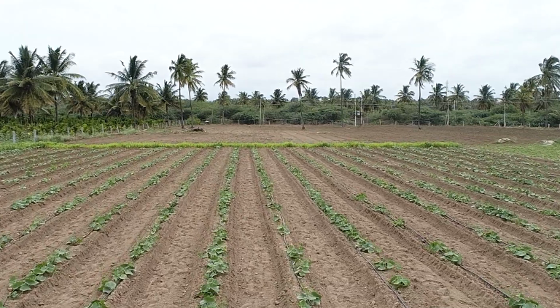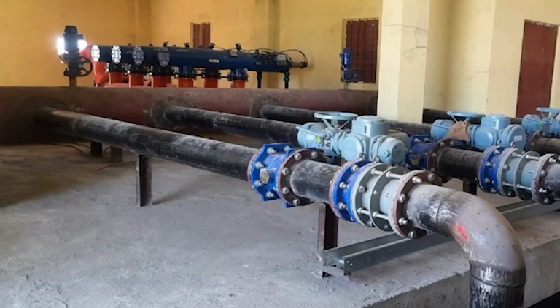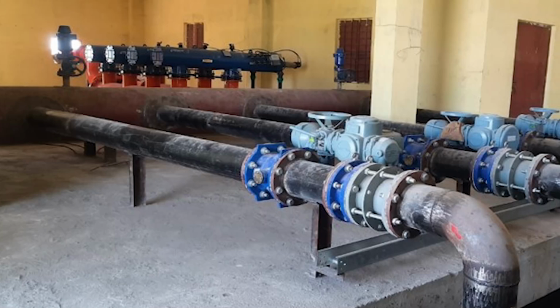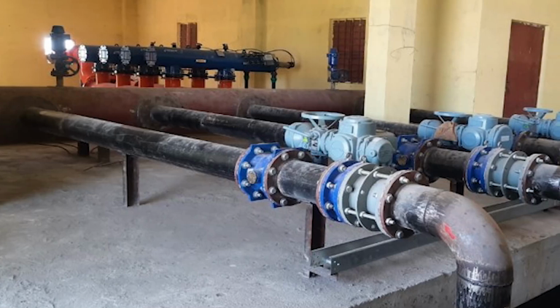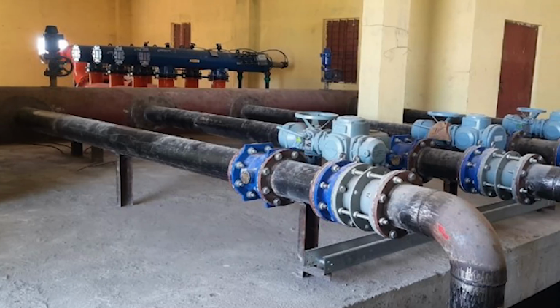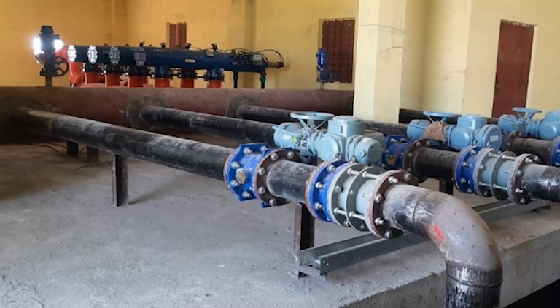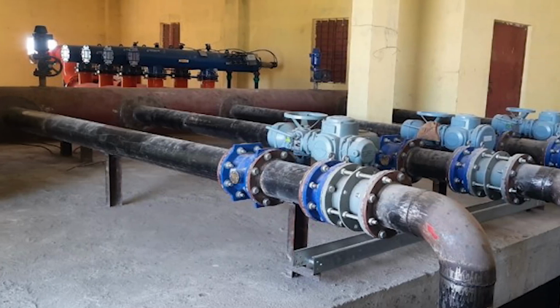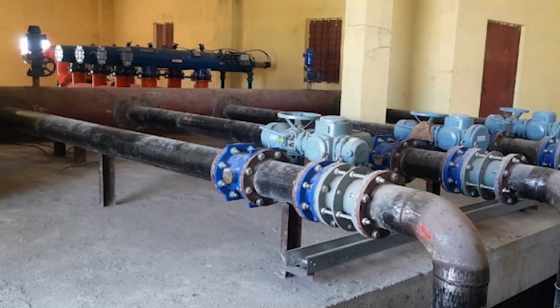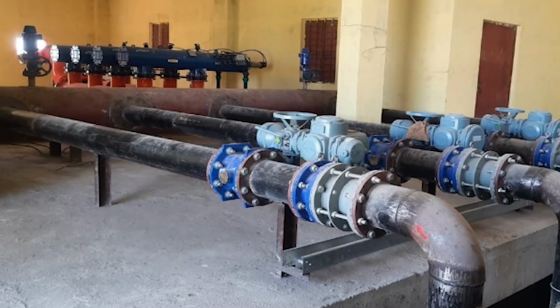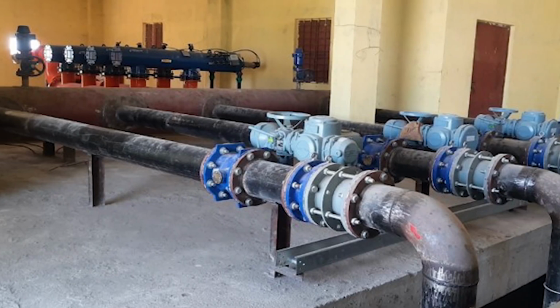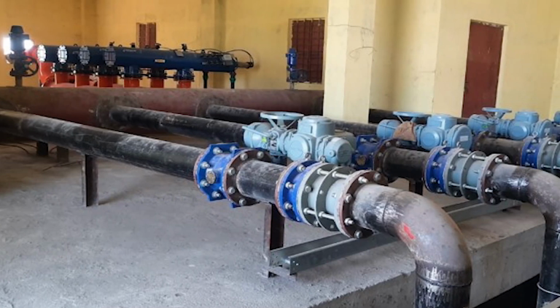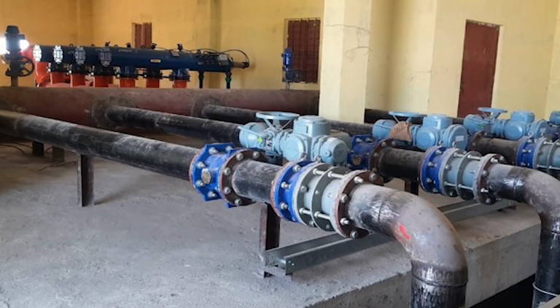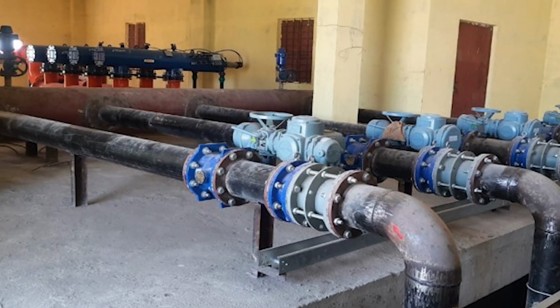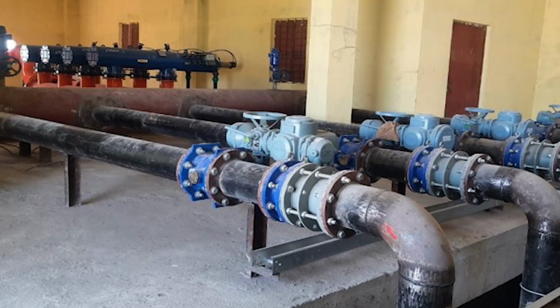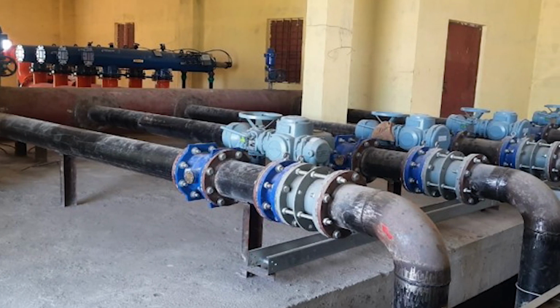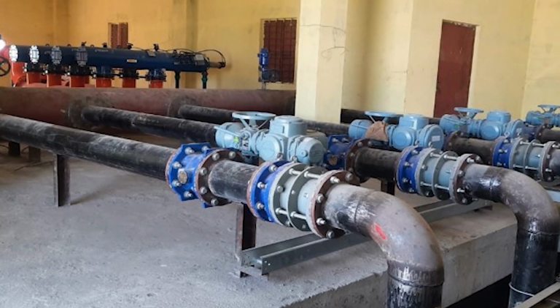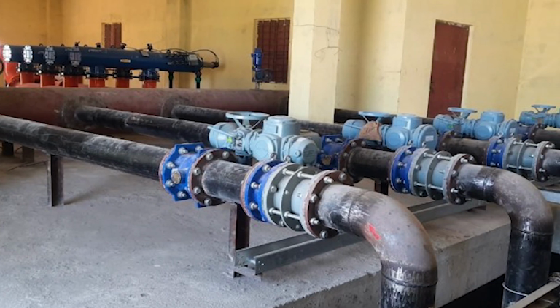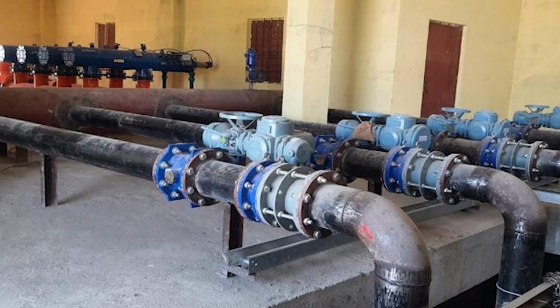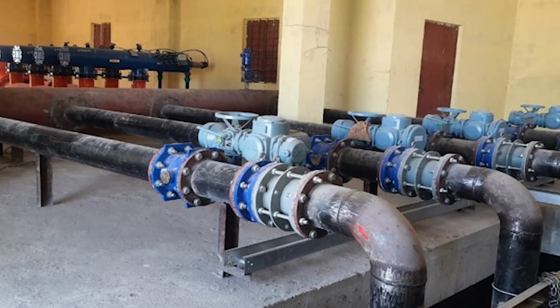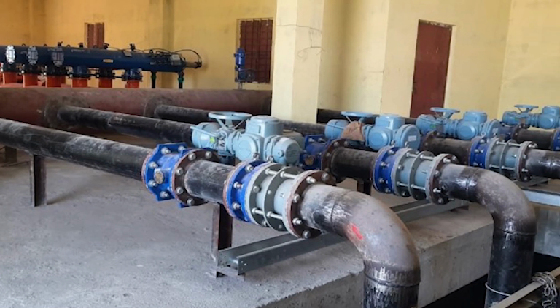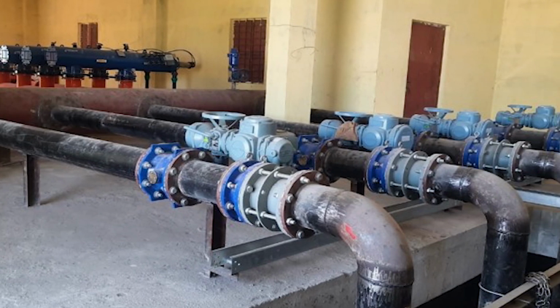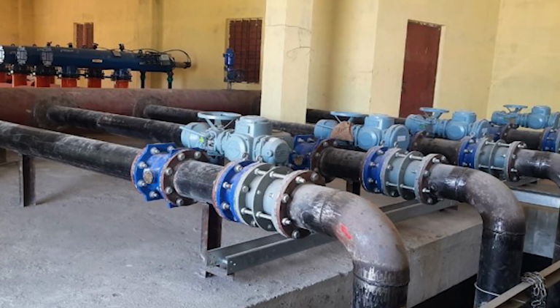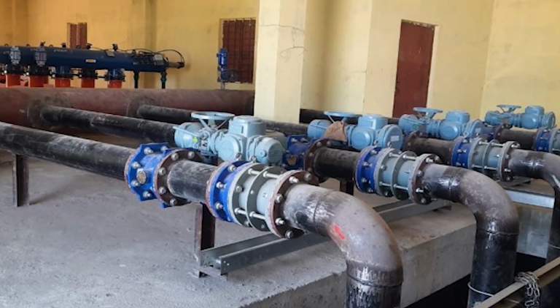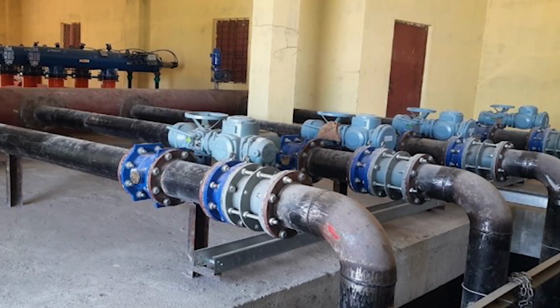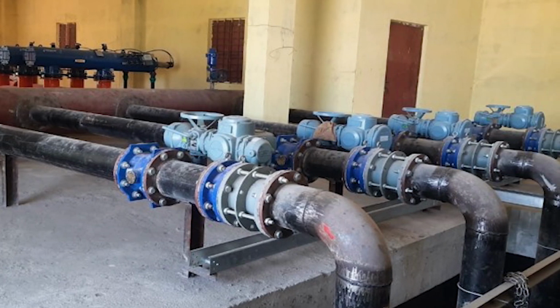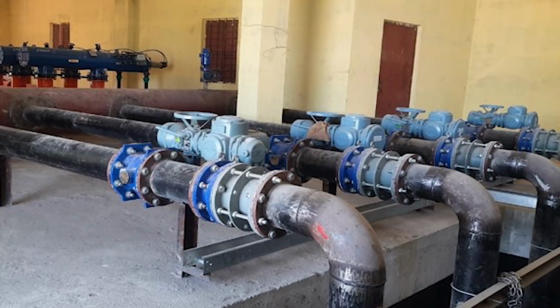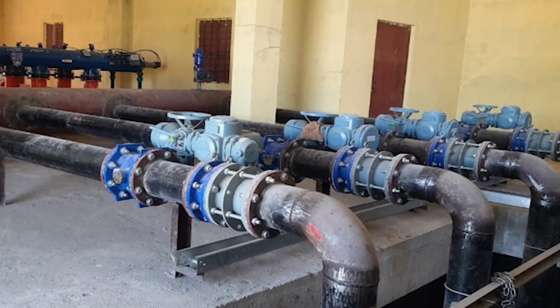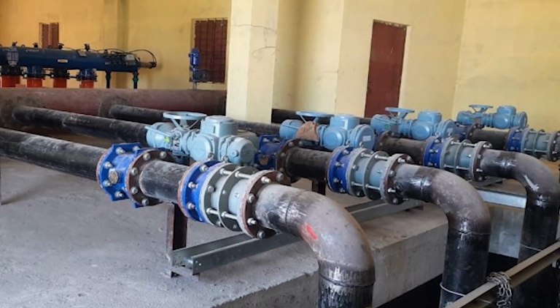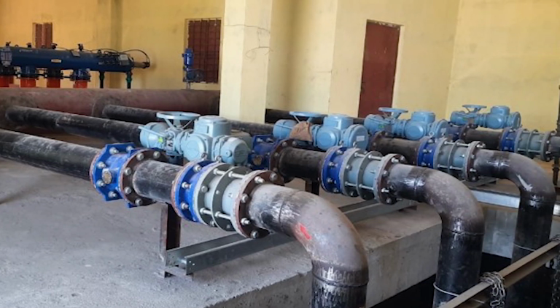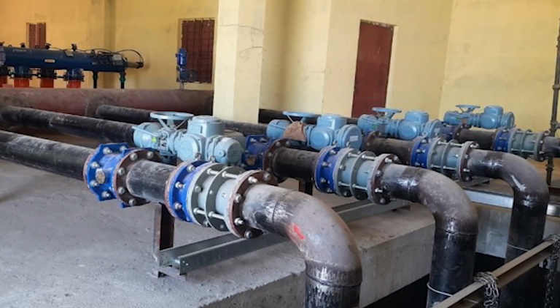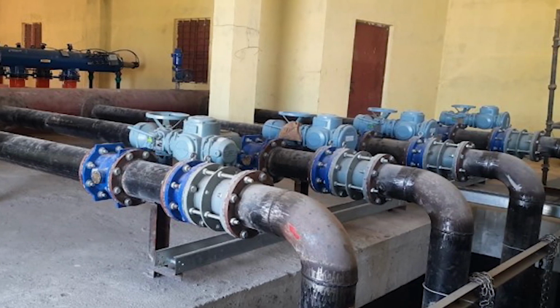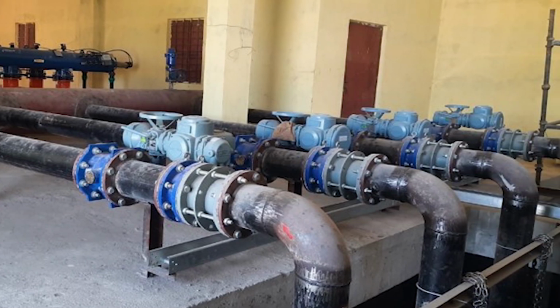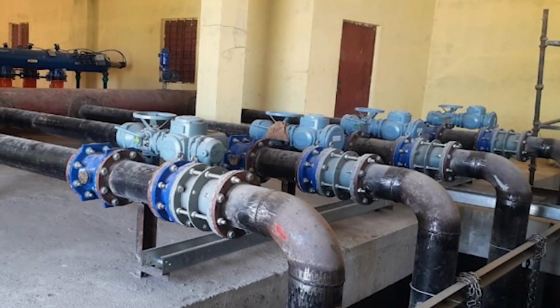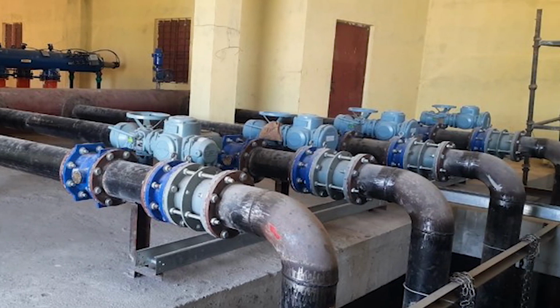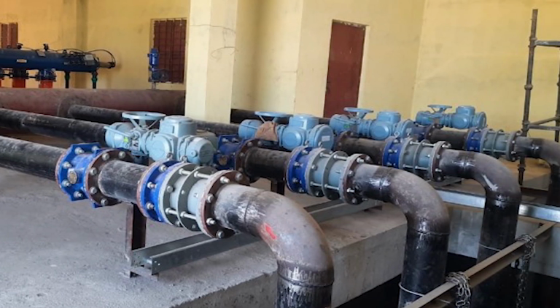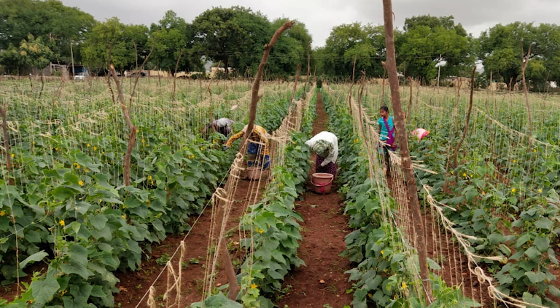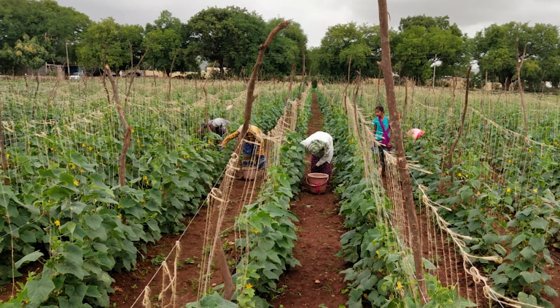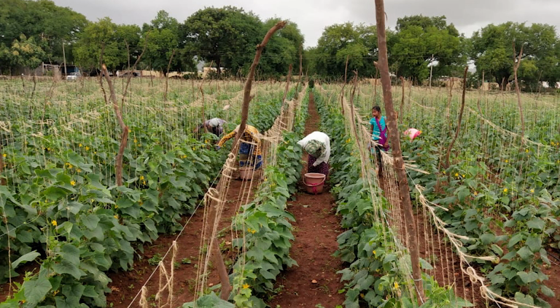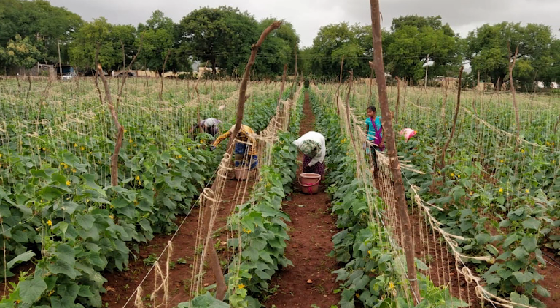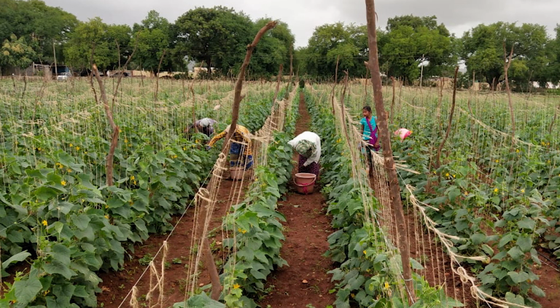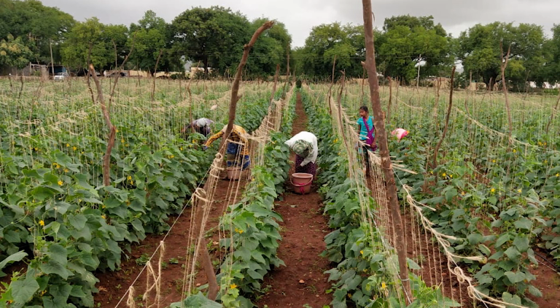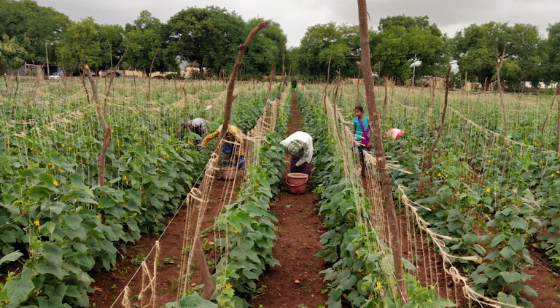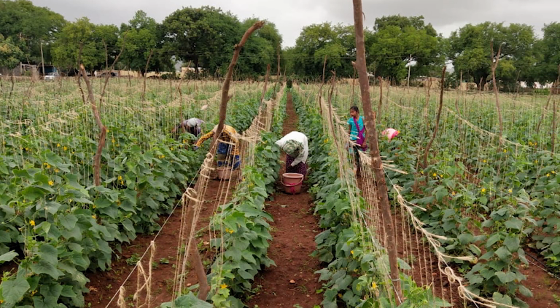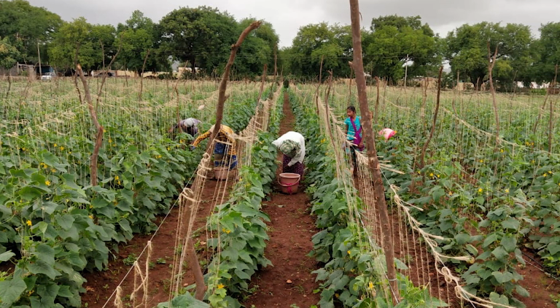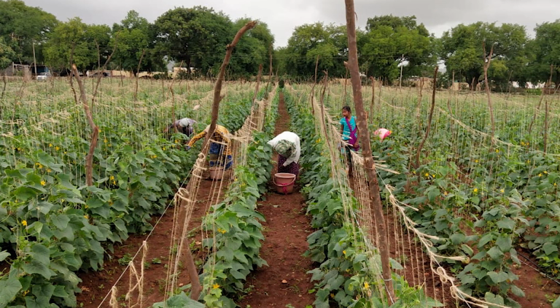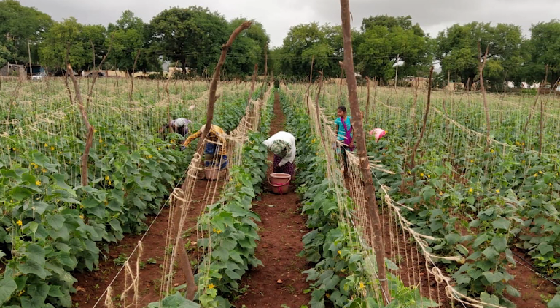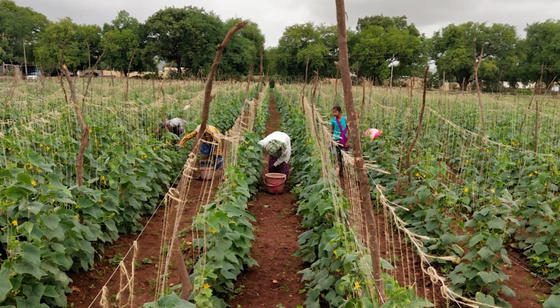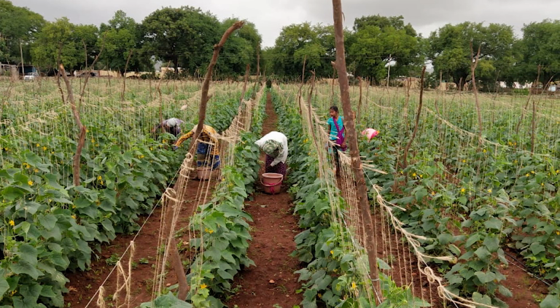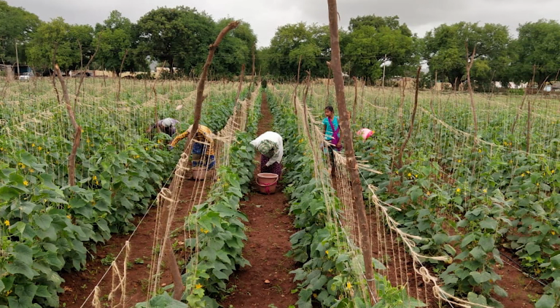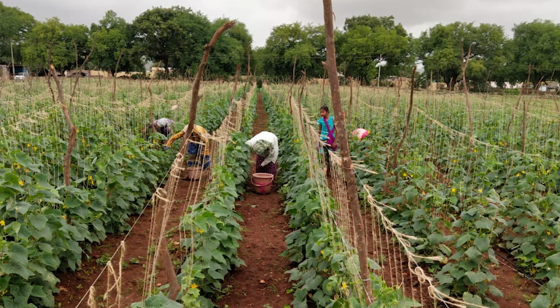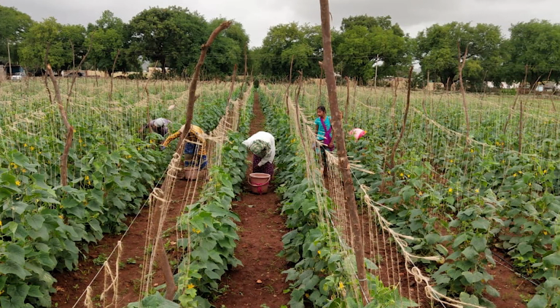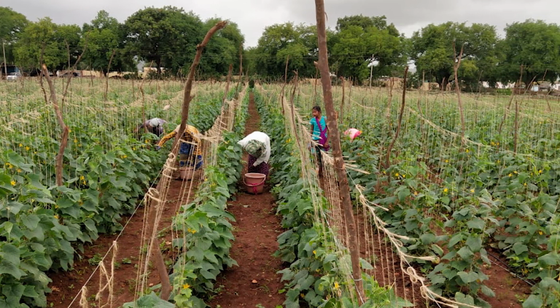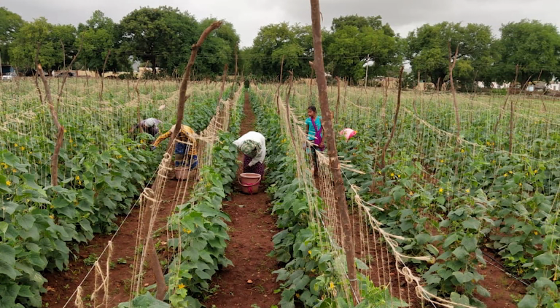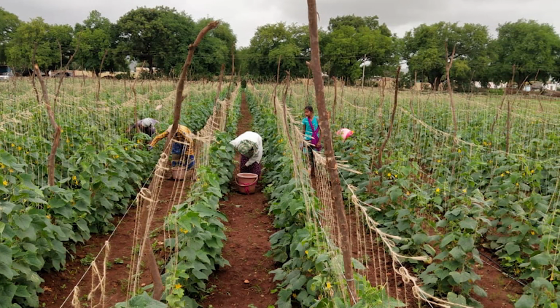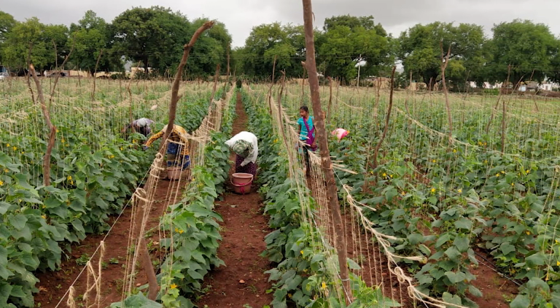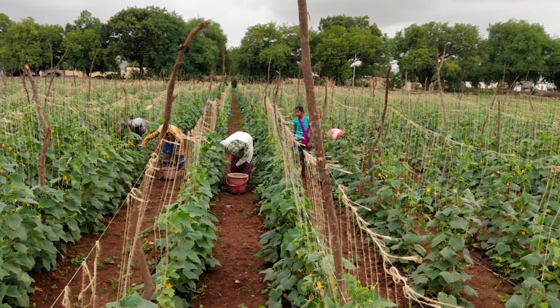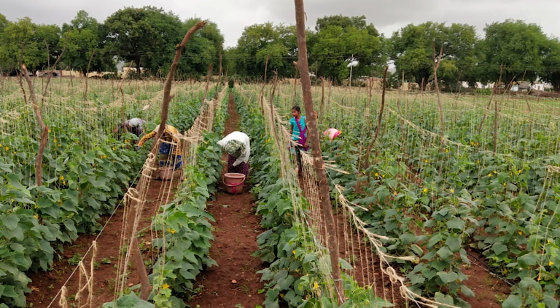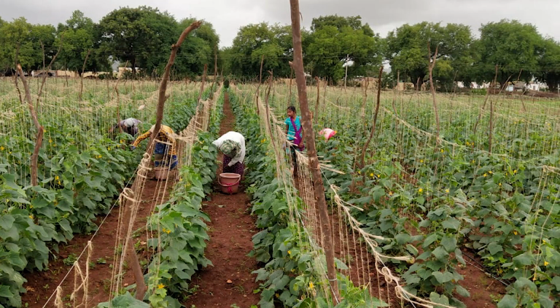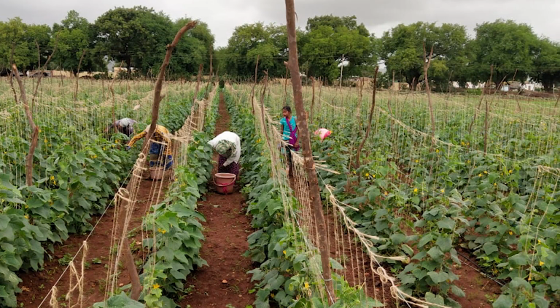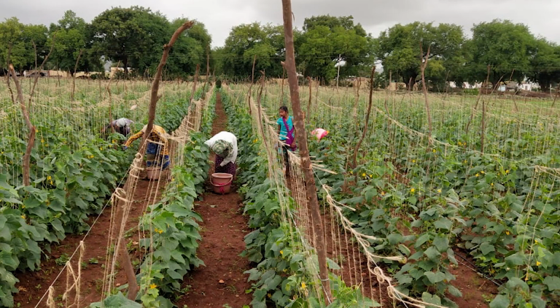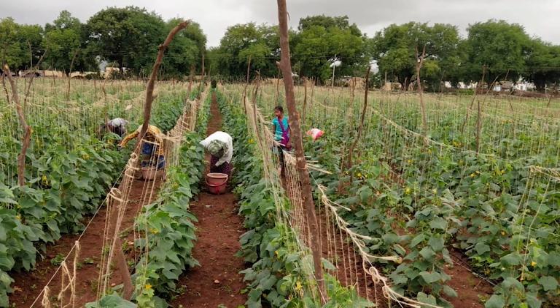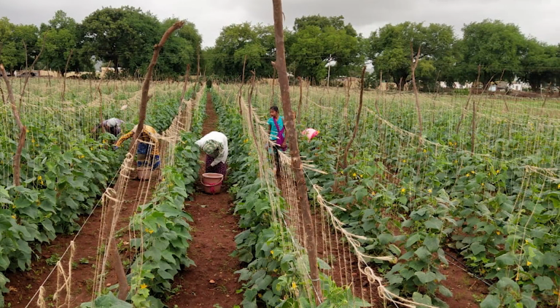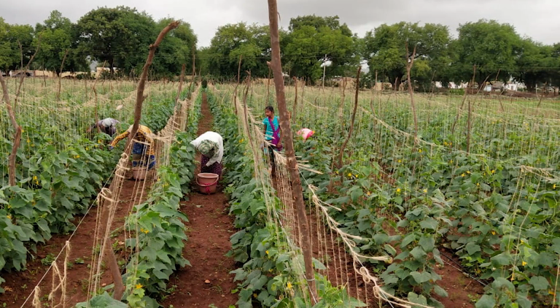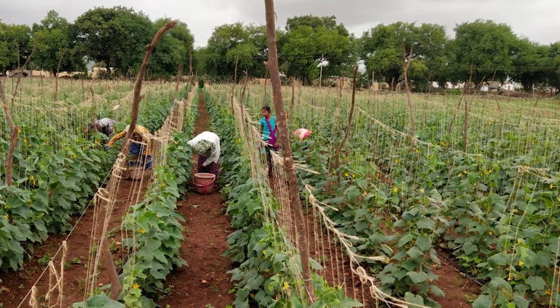Over 70% of the work in the first segment is already complete, and water is already flowing to farms through drip irrigation systems.